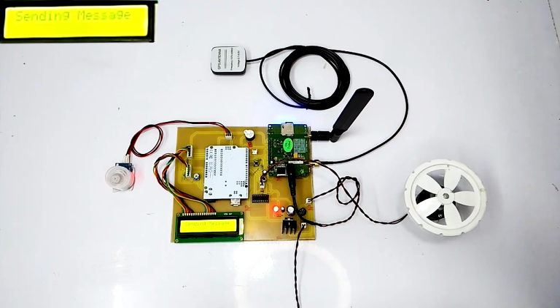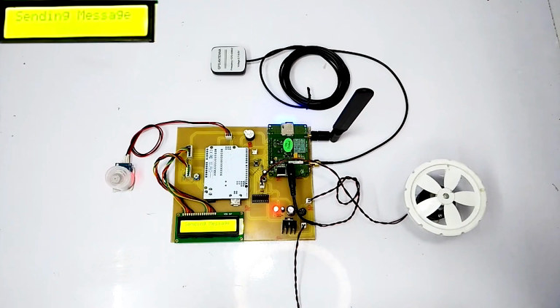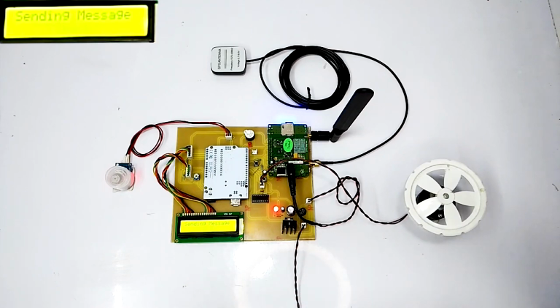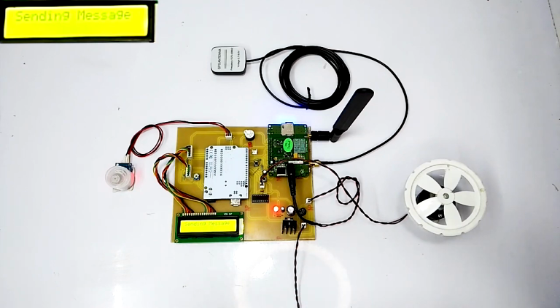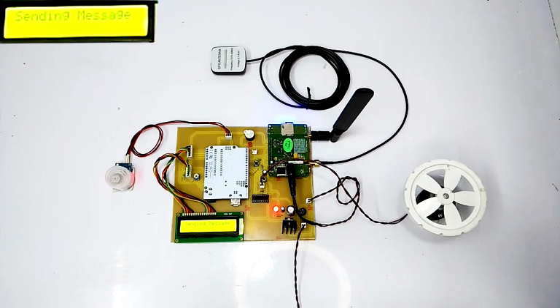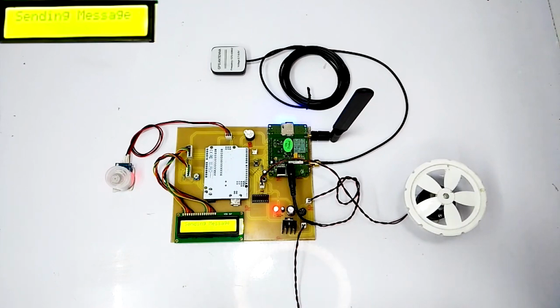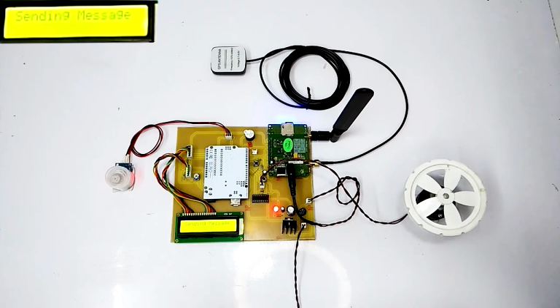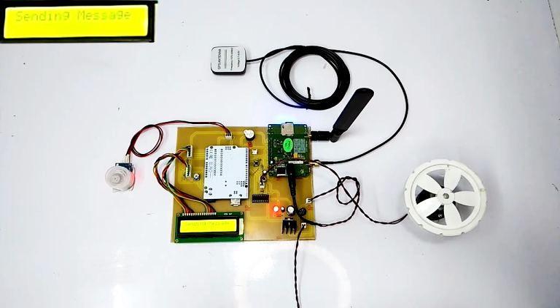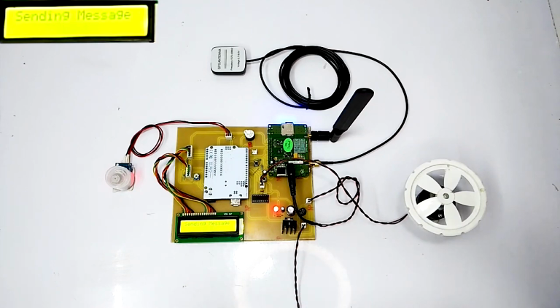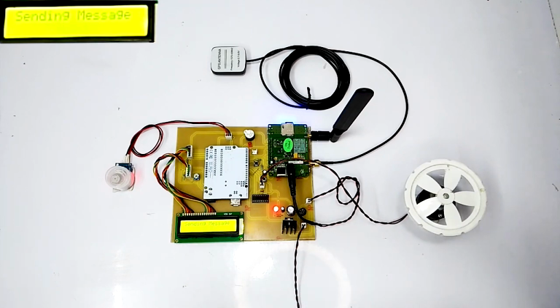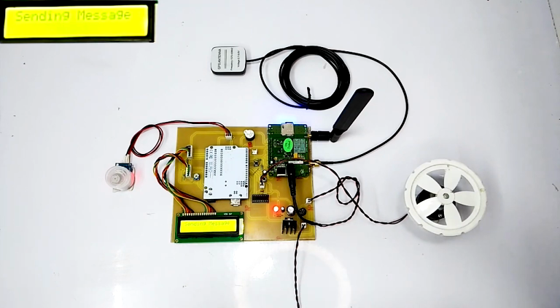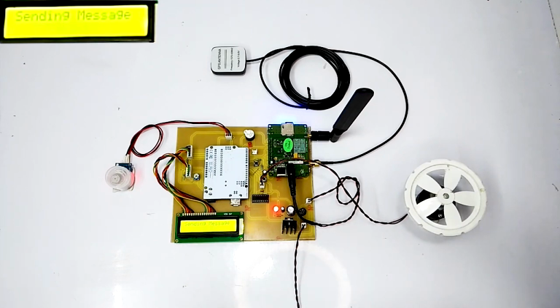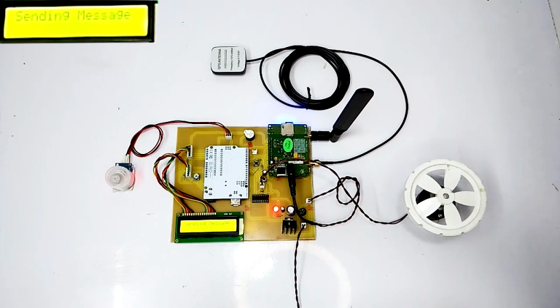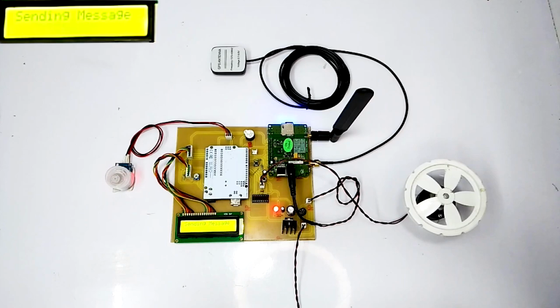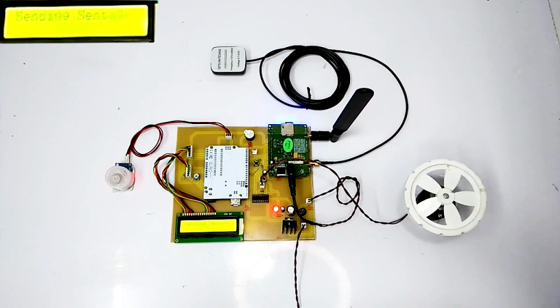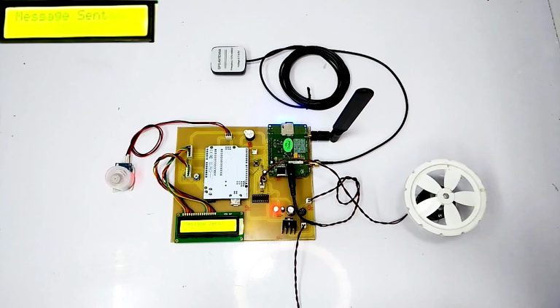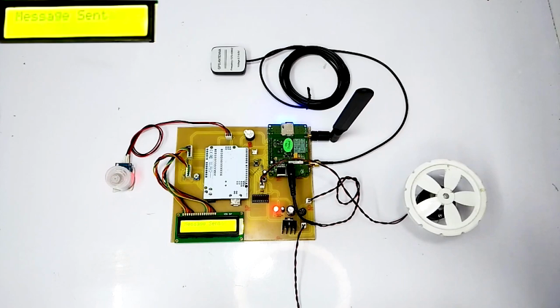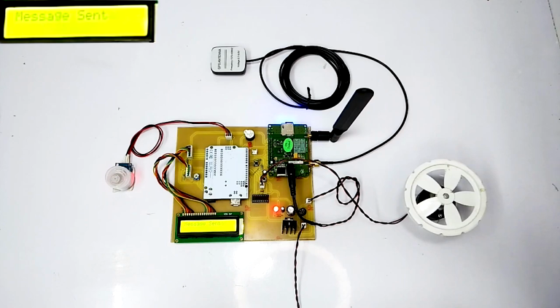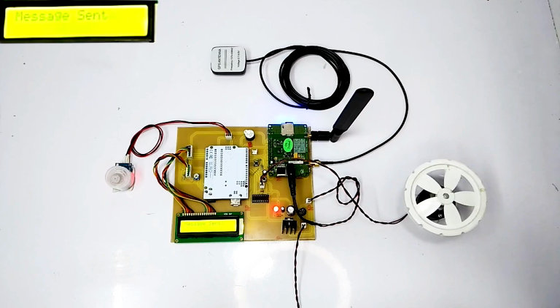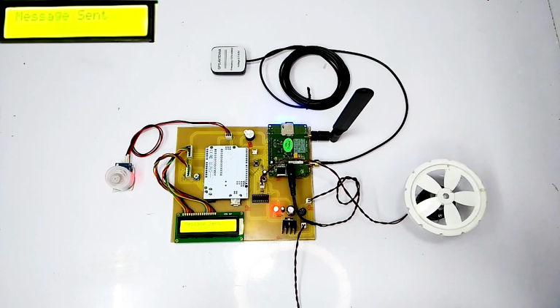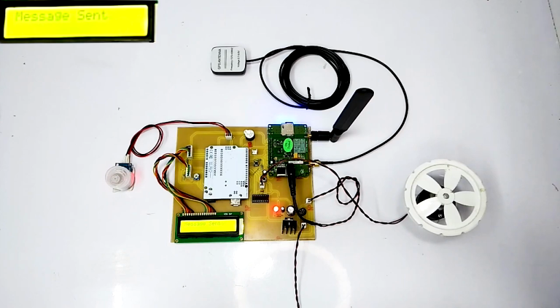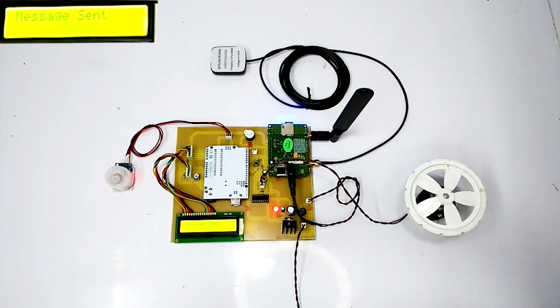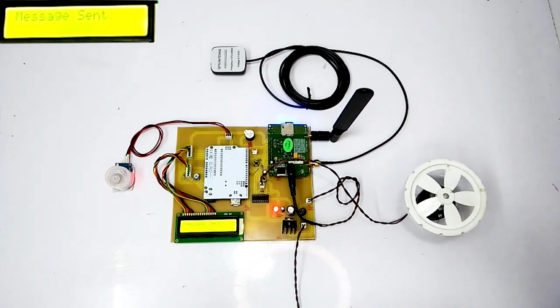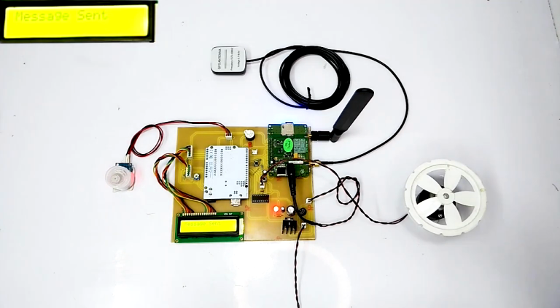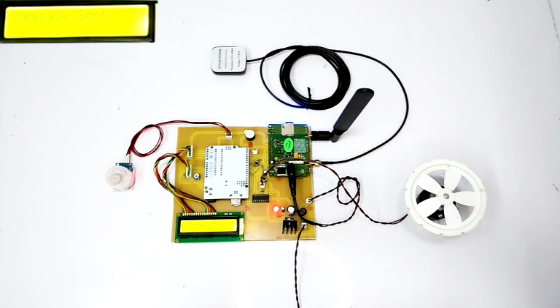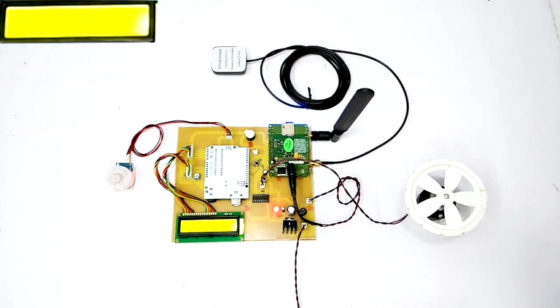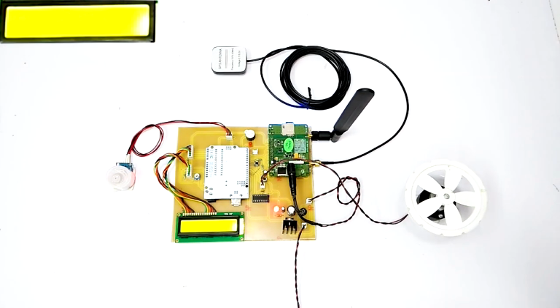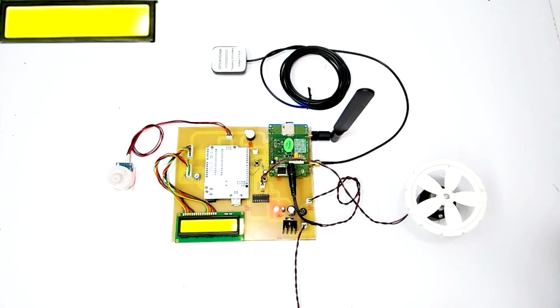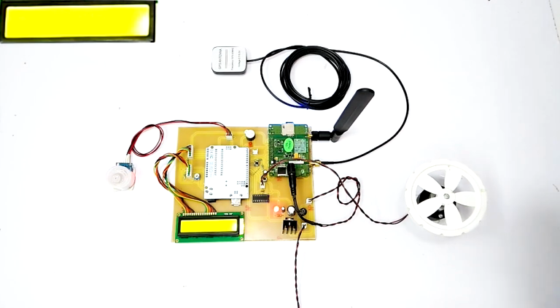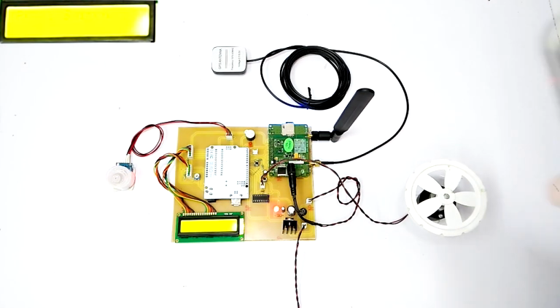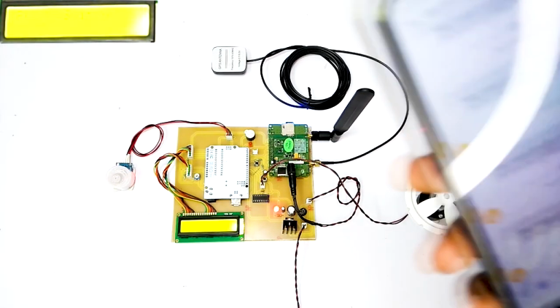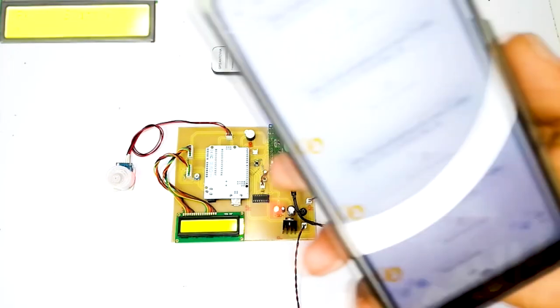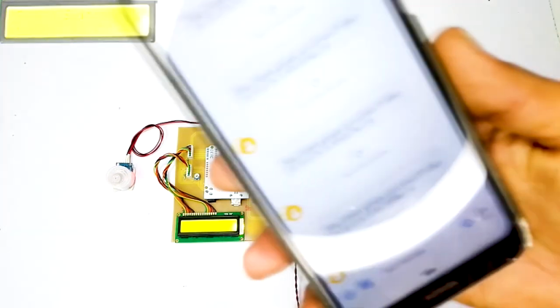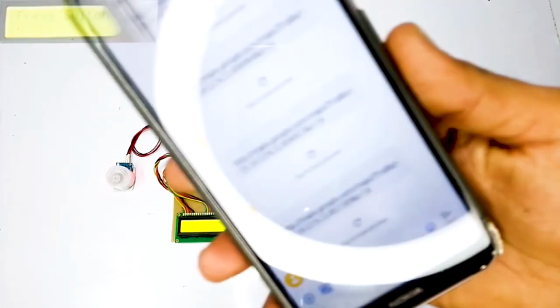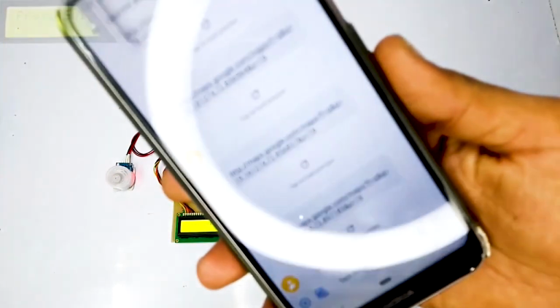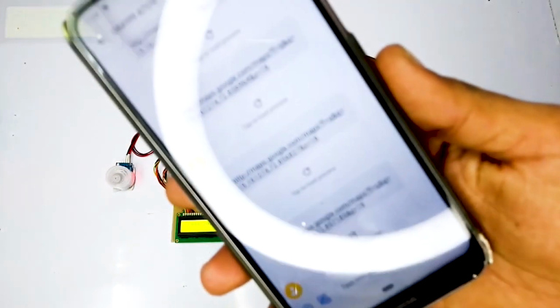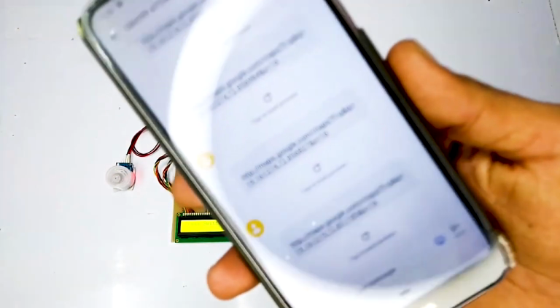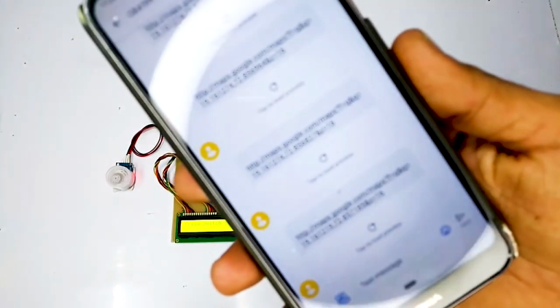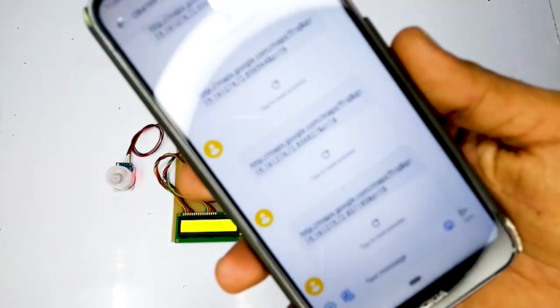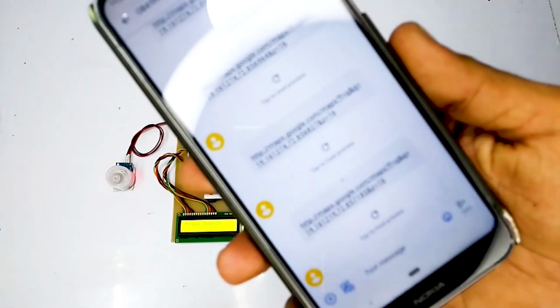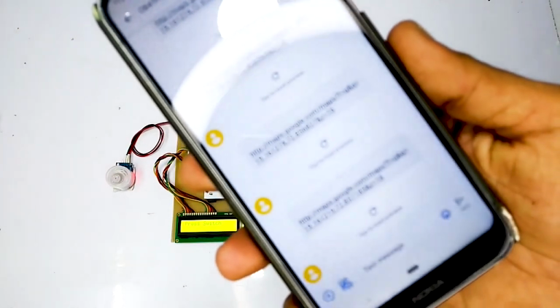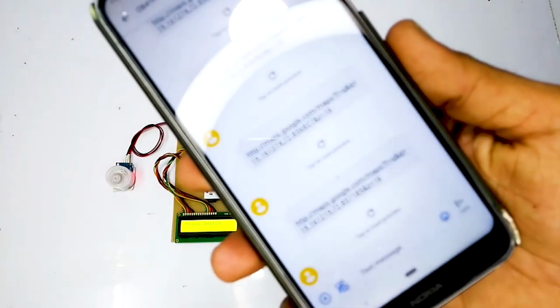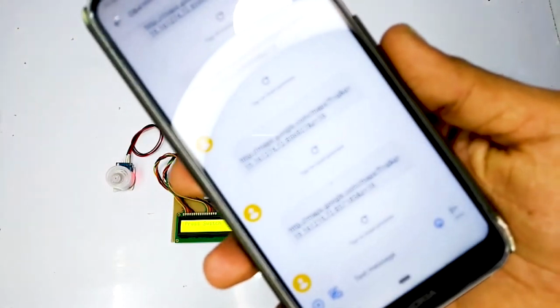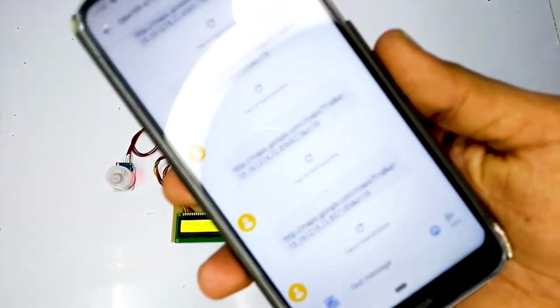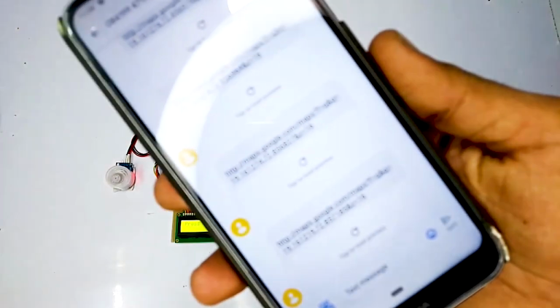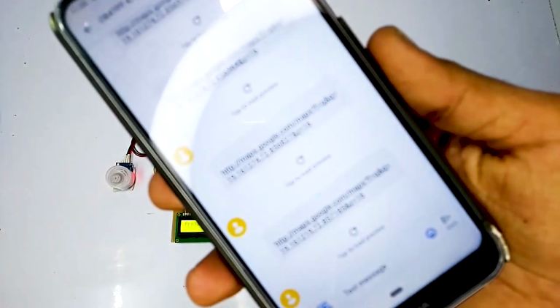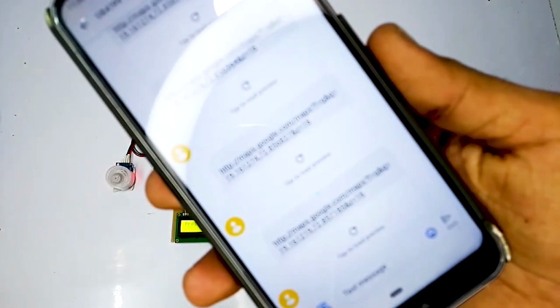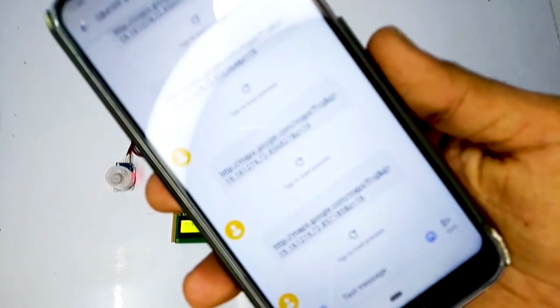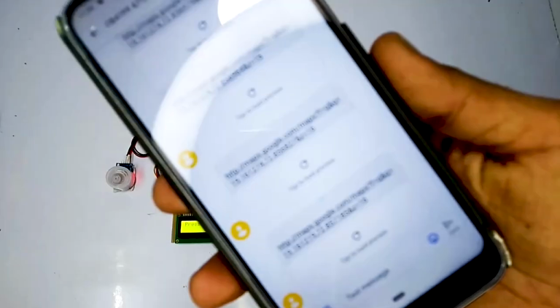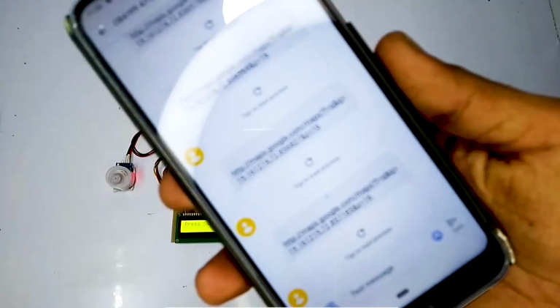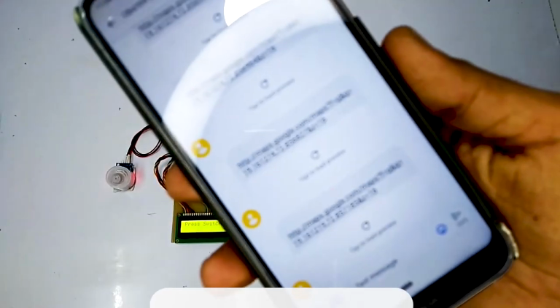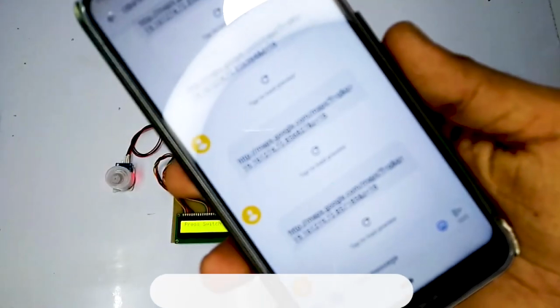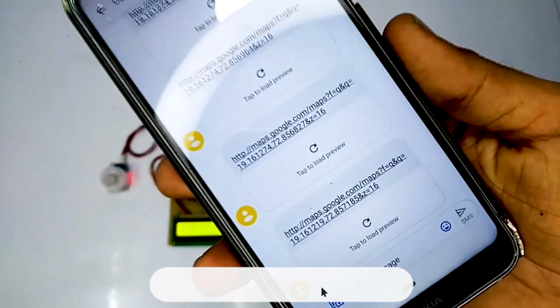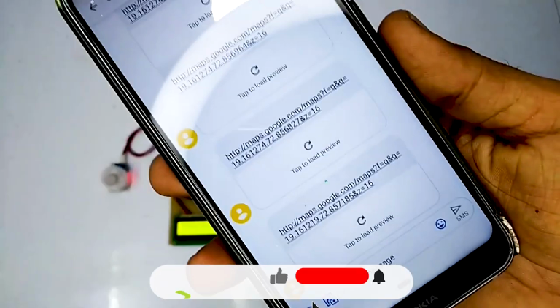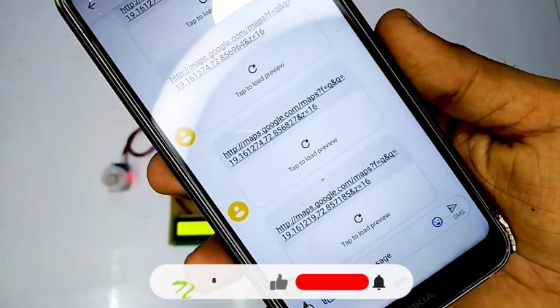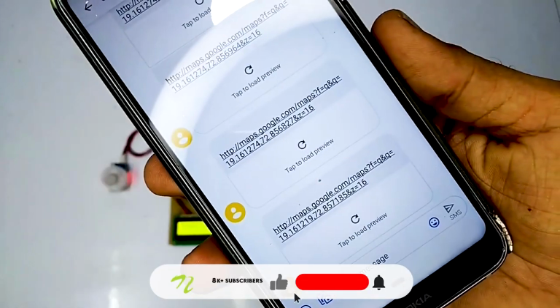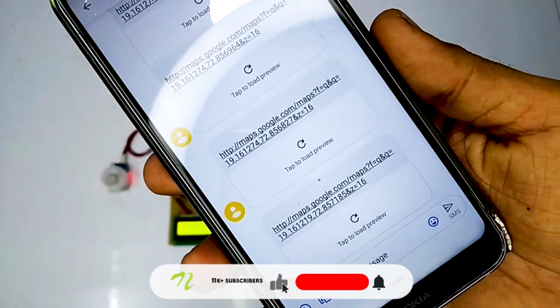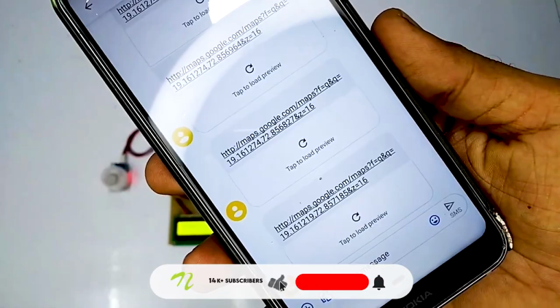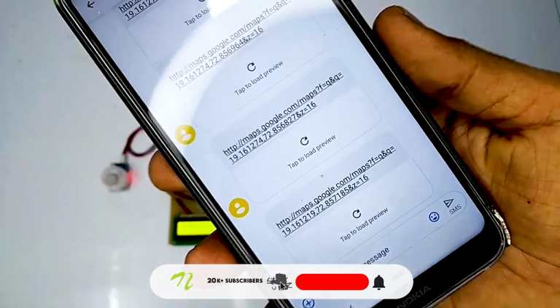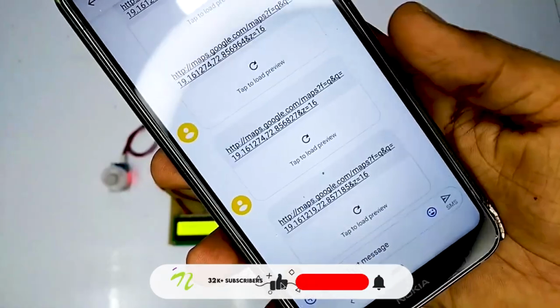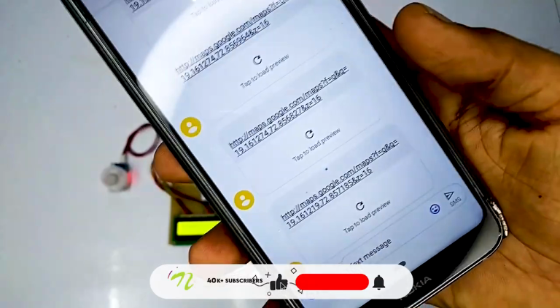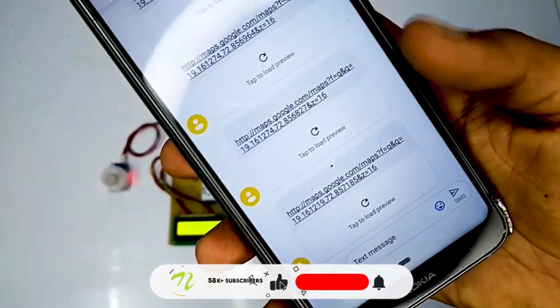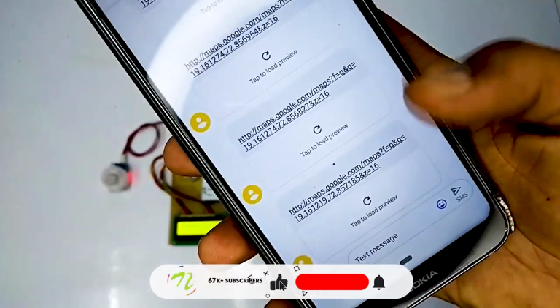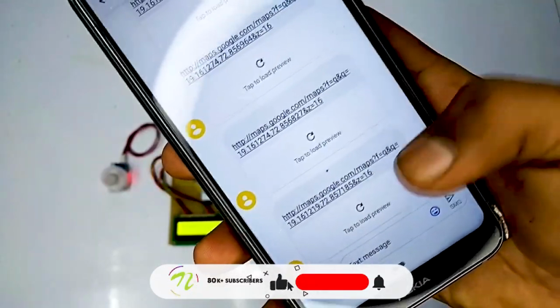The message of the same is sent to the registered phone number. The specific location of the vehicle is sent via SMS on the registered number.